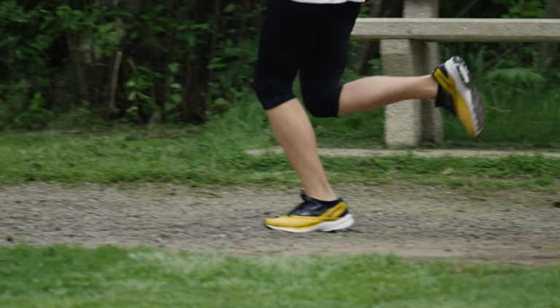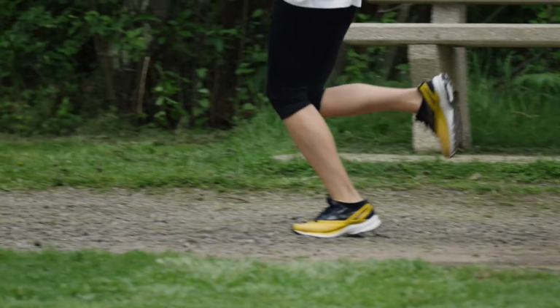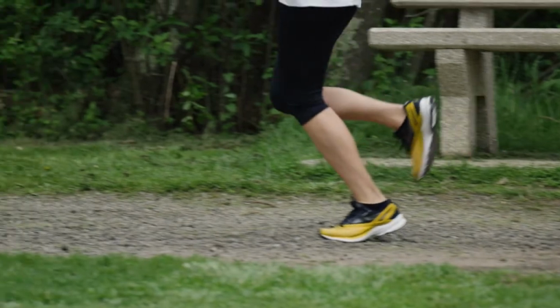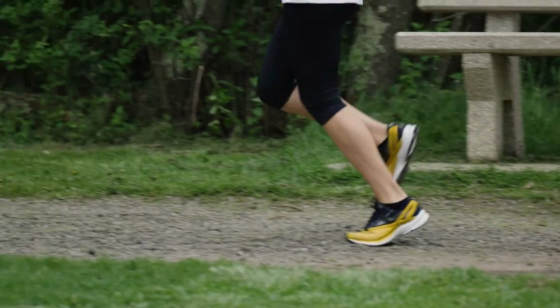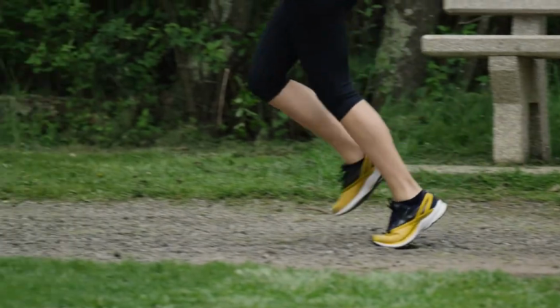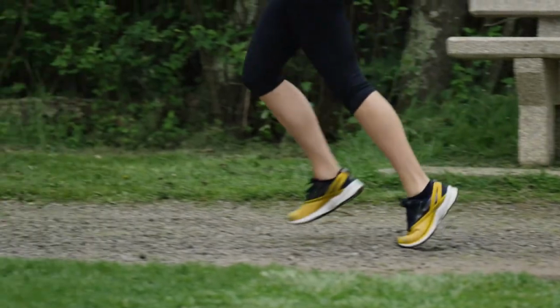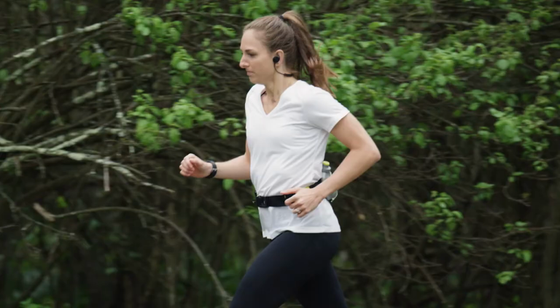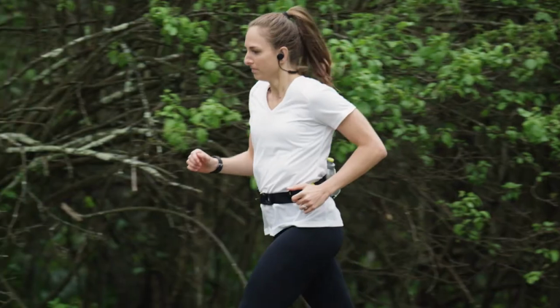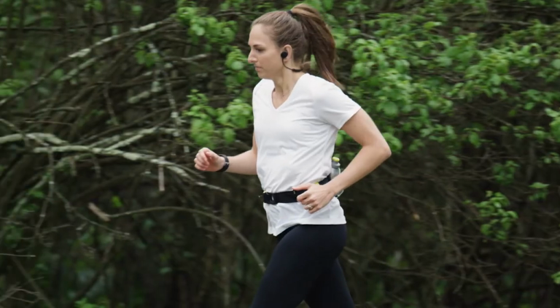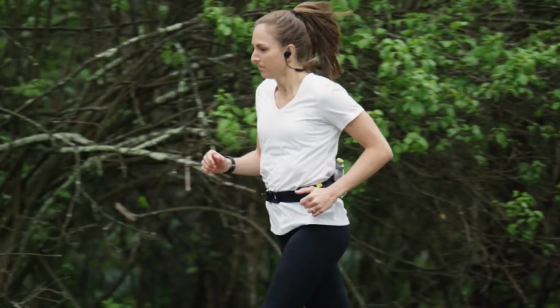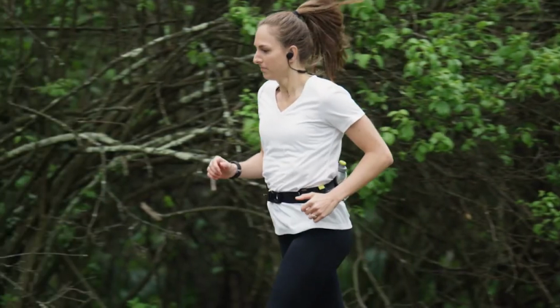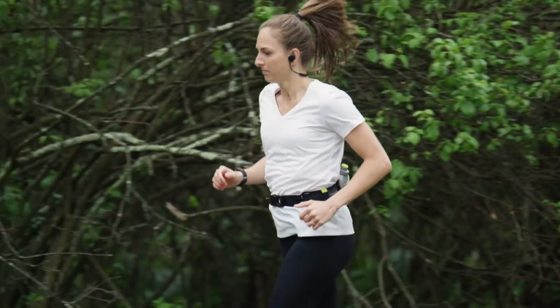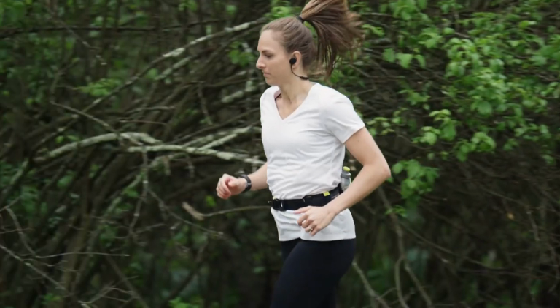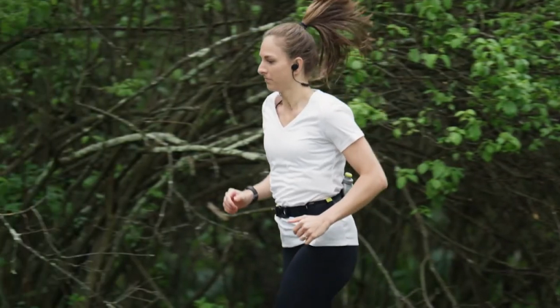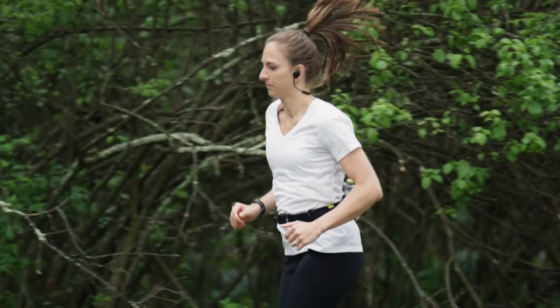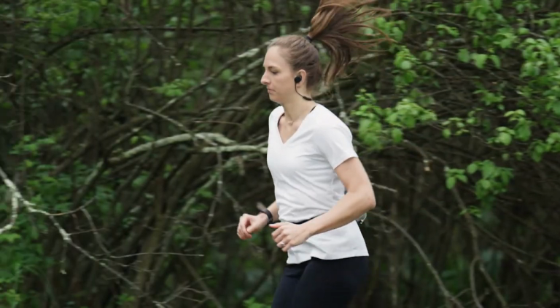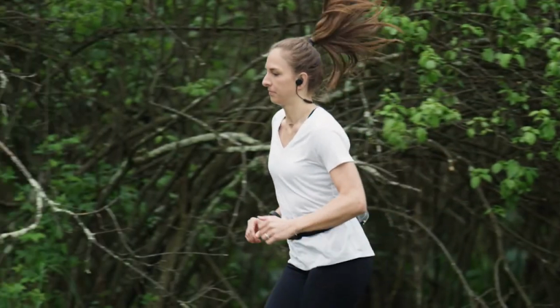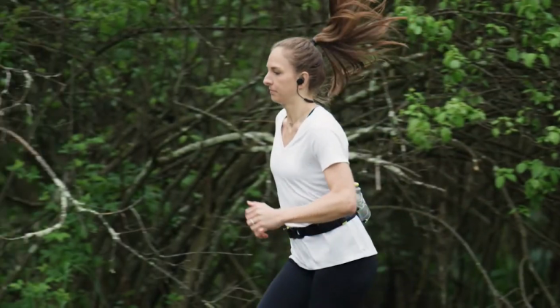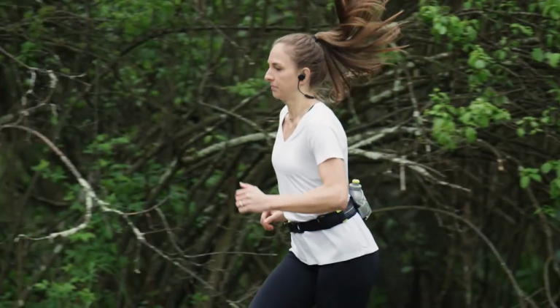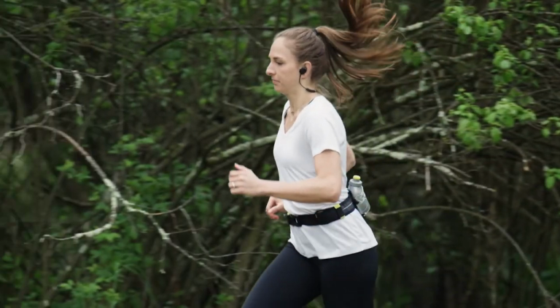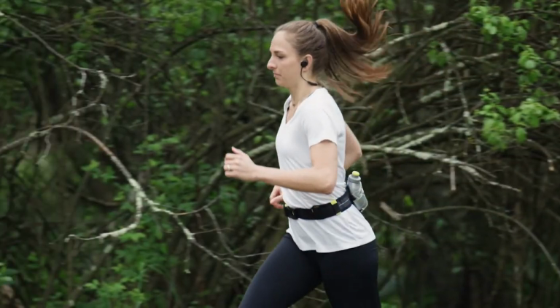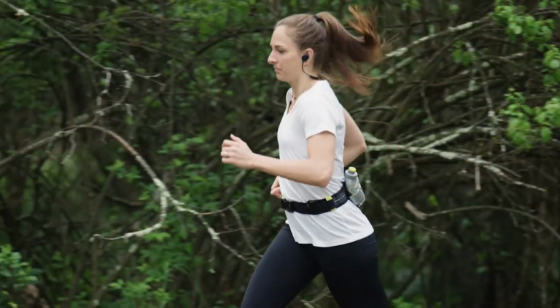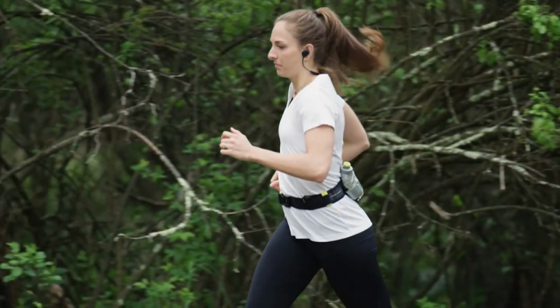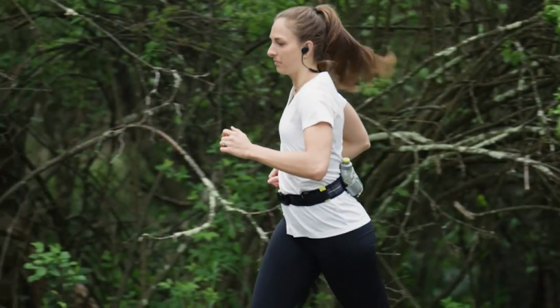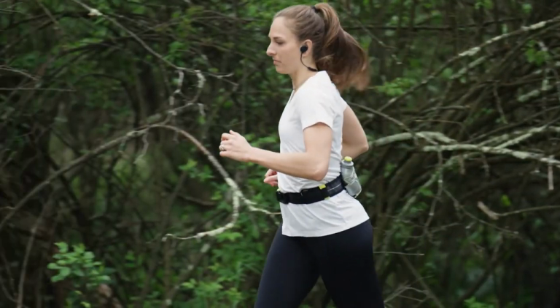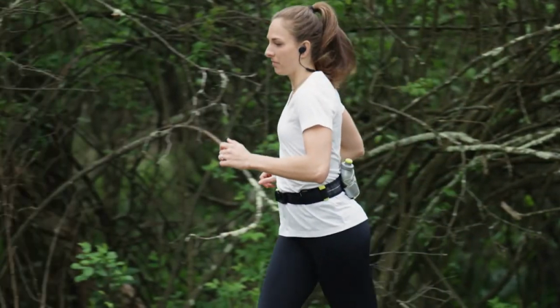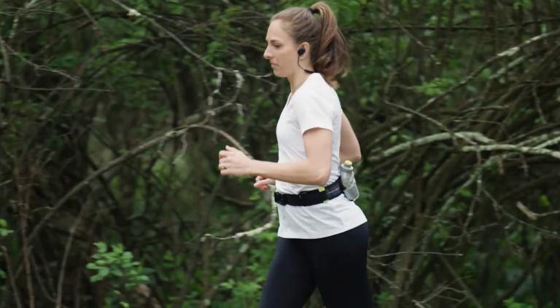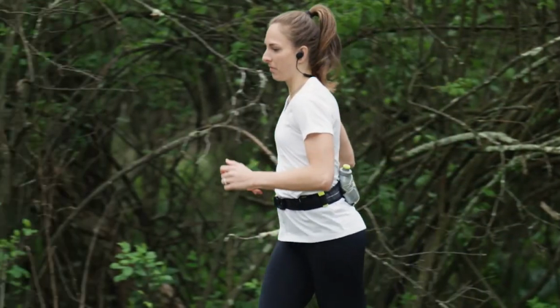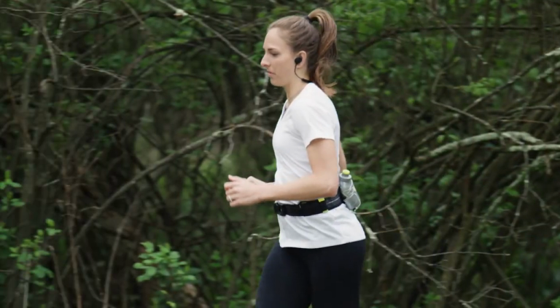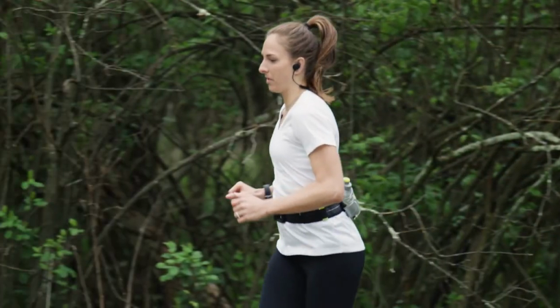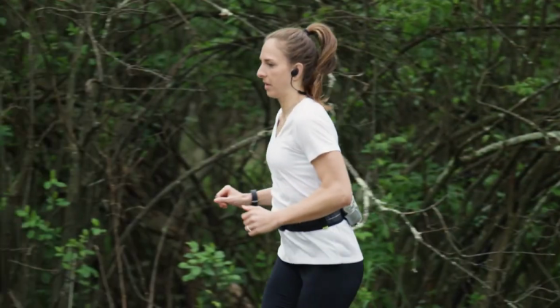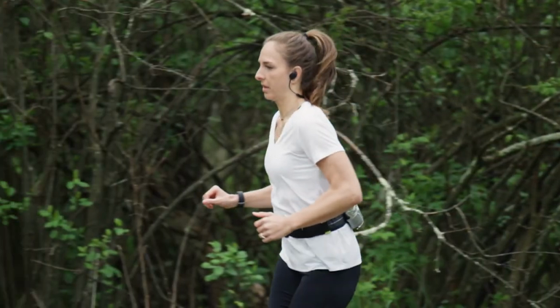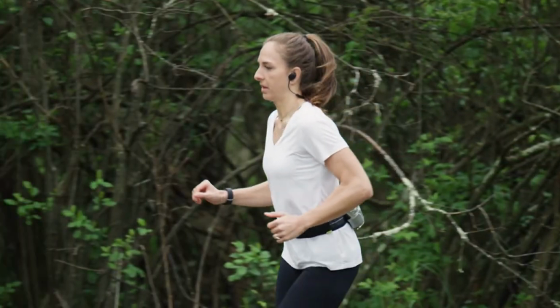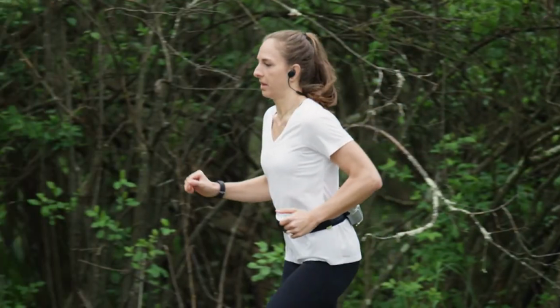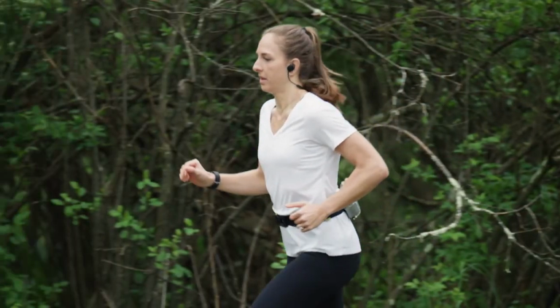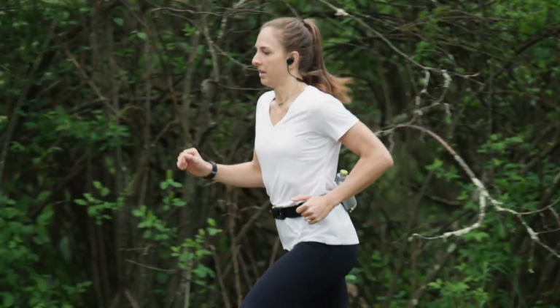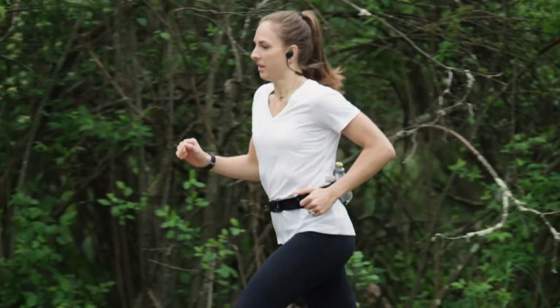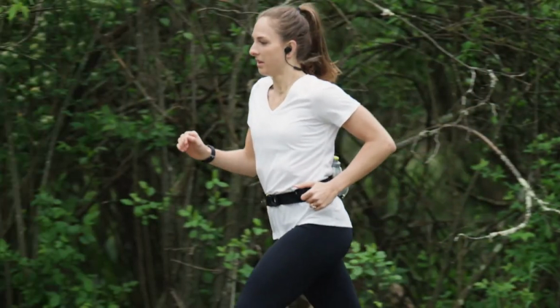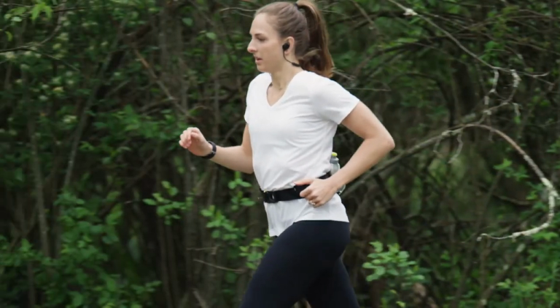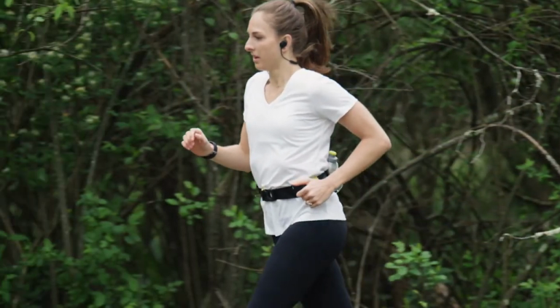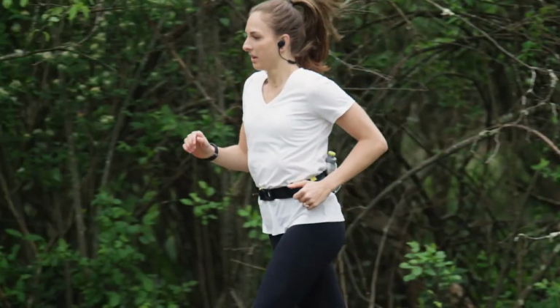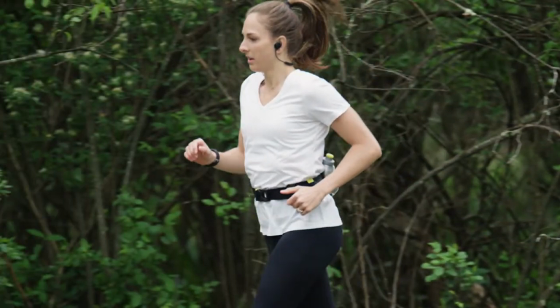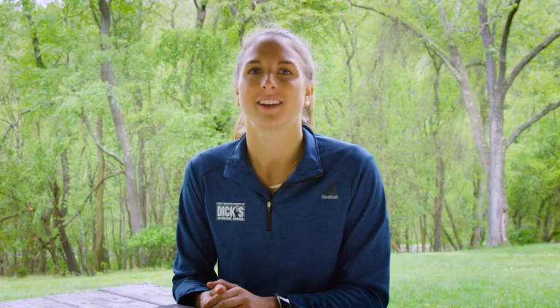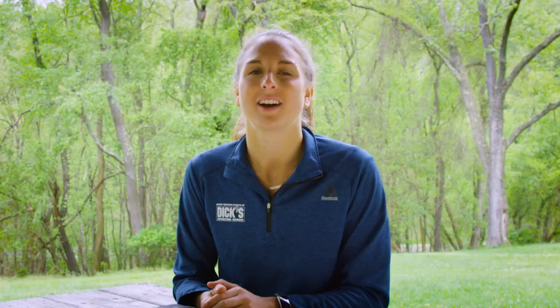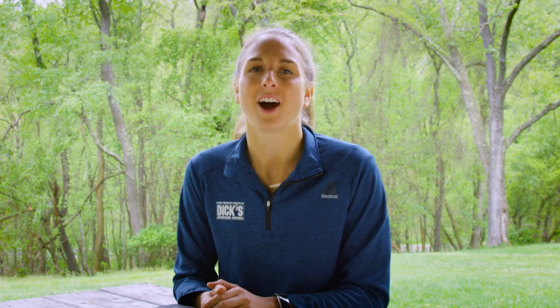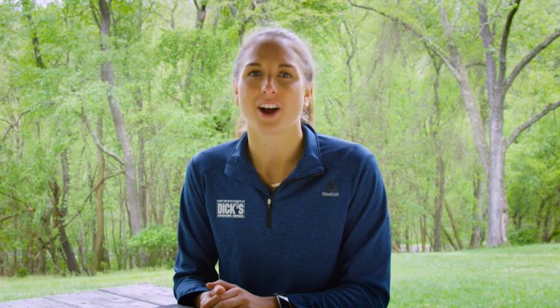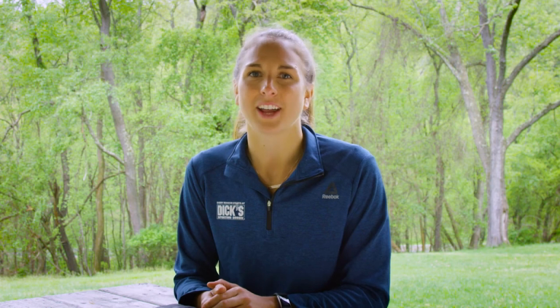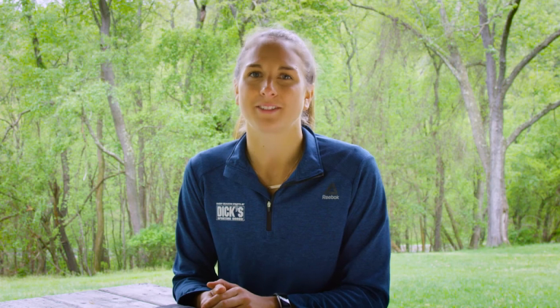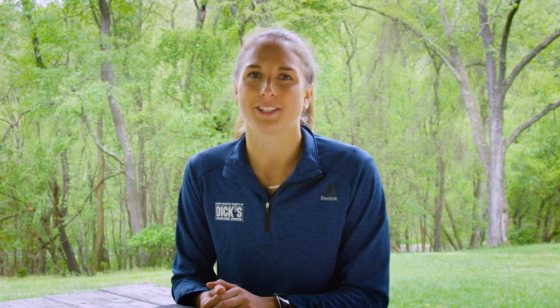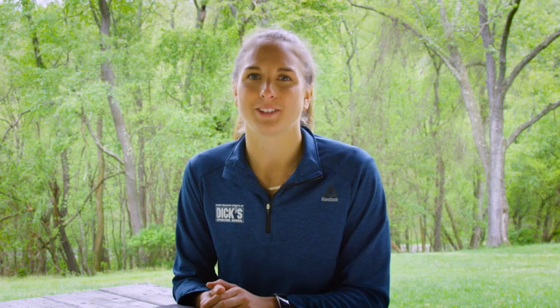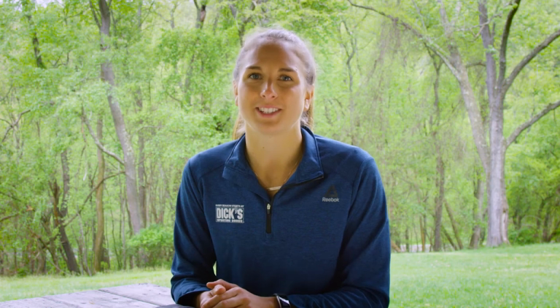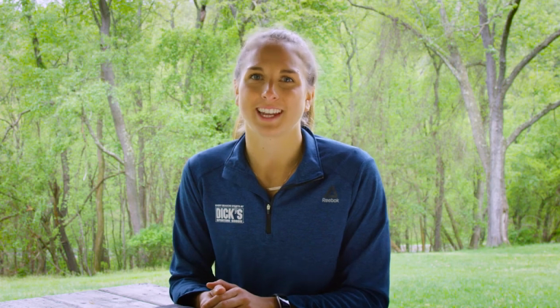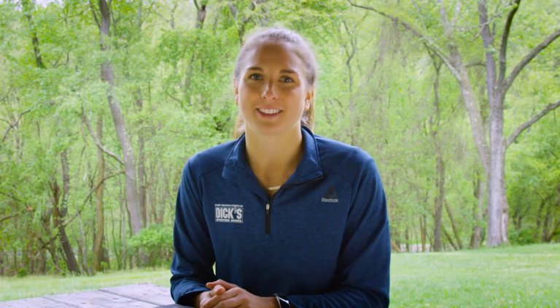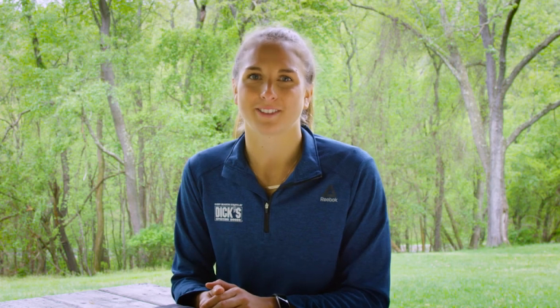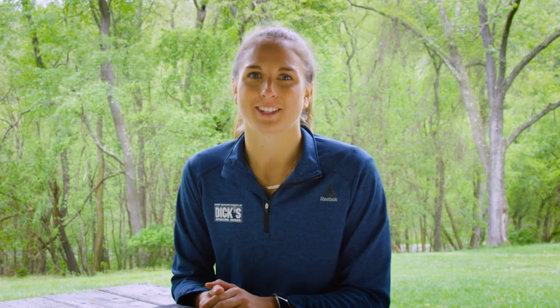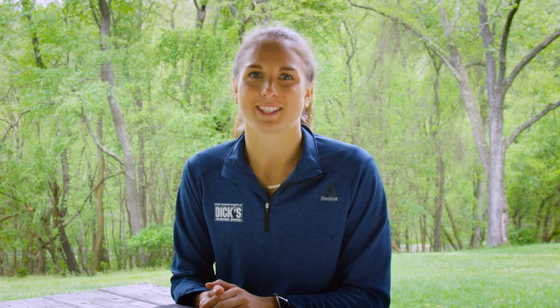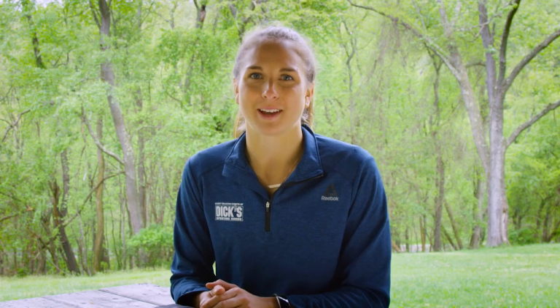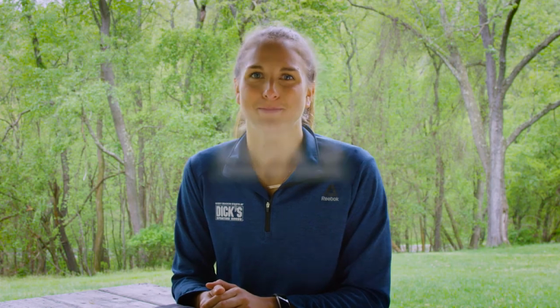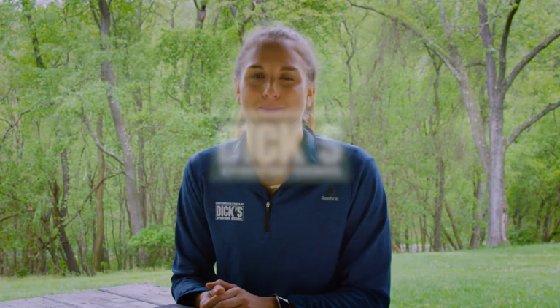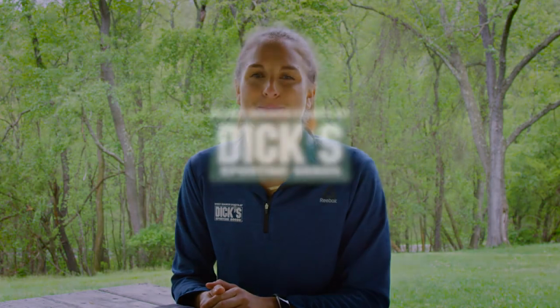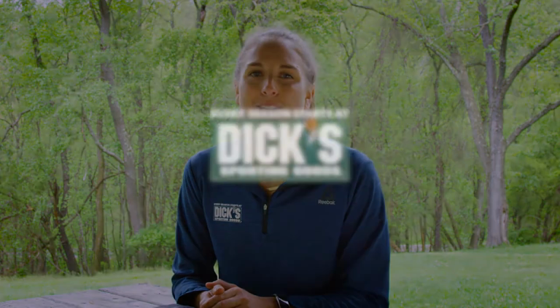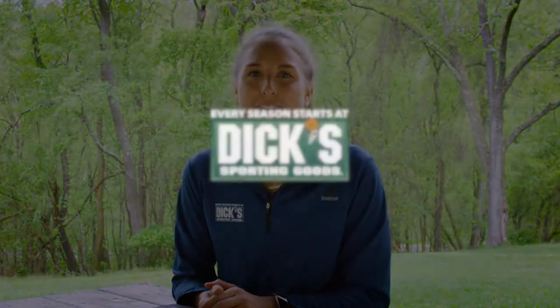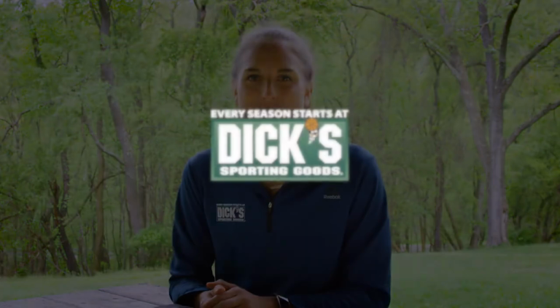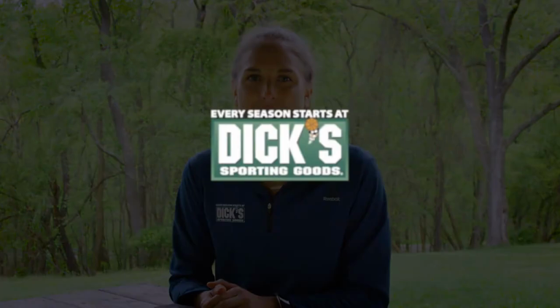Adding the right running sock to your equipment list can set yourself up for newfound success on your run. All you have to do is take the first step. Good luck.